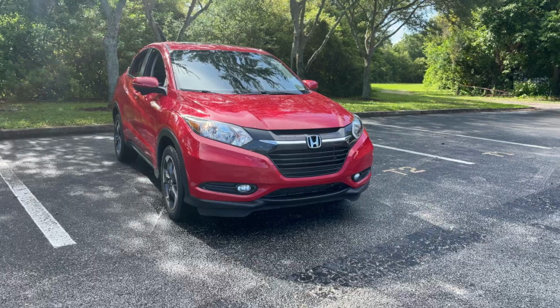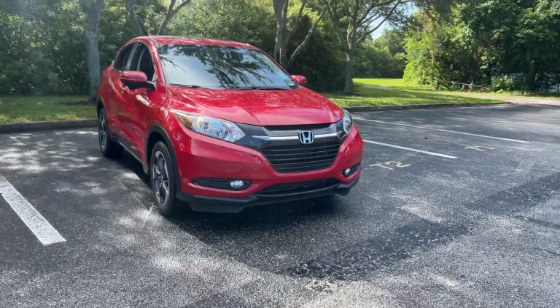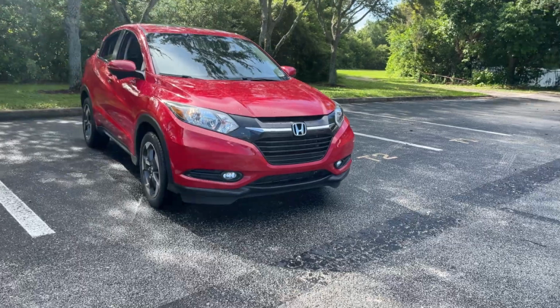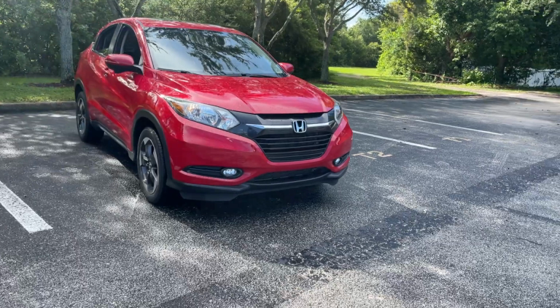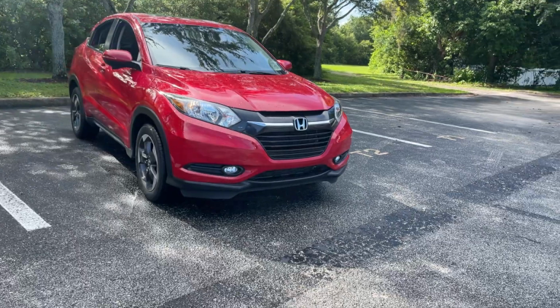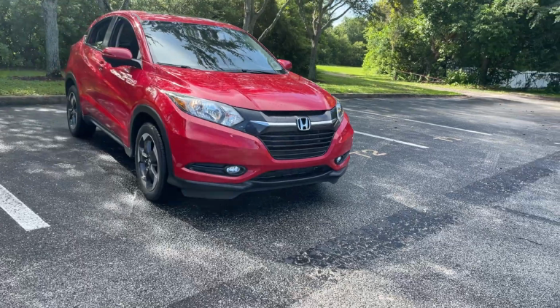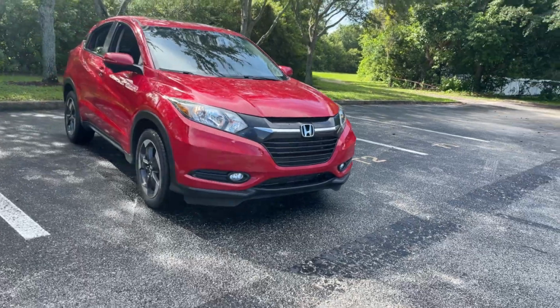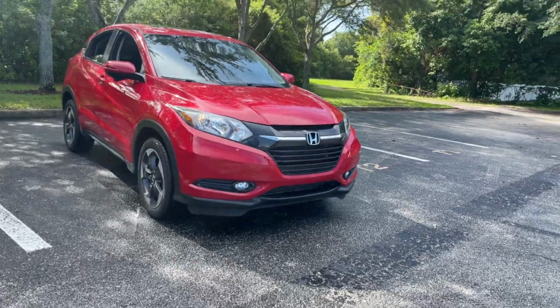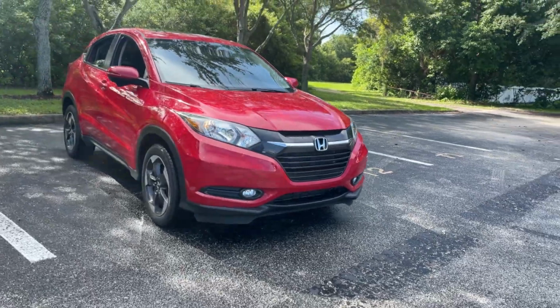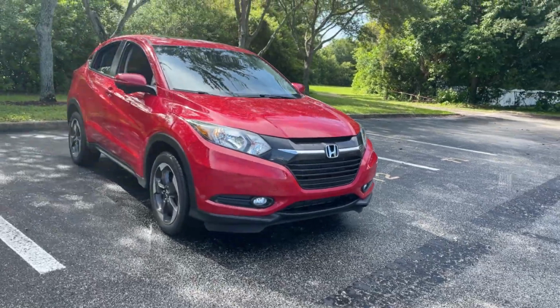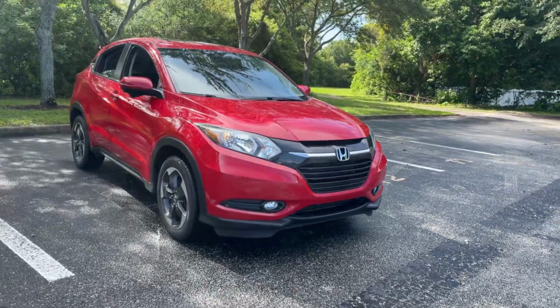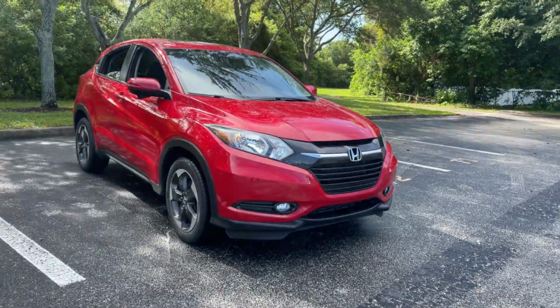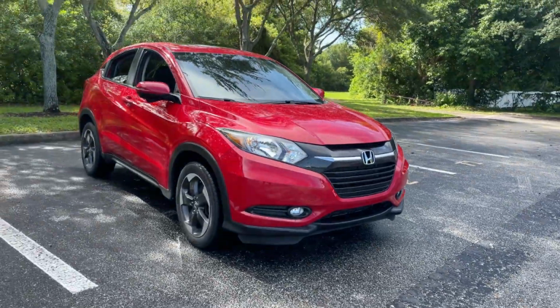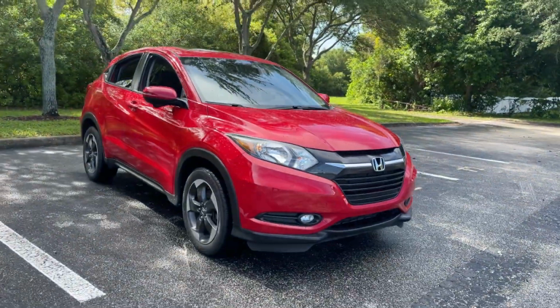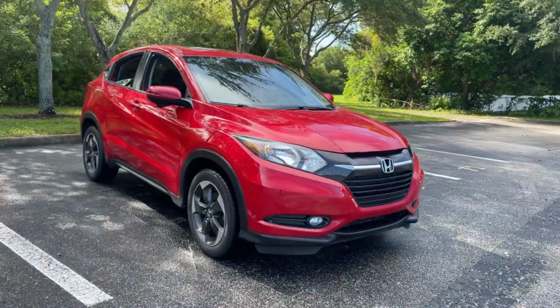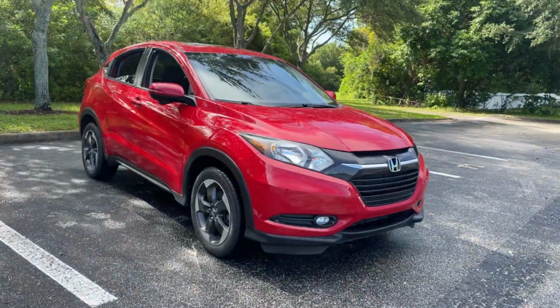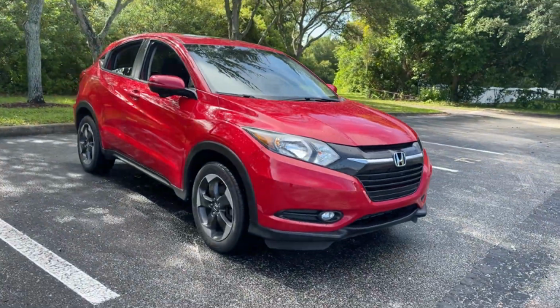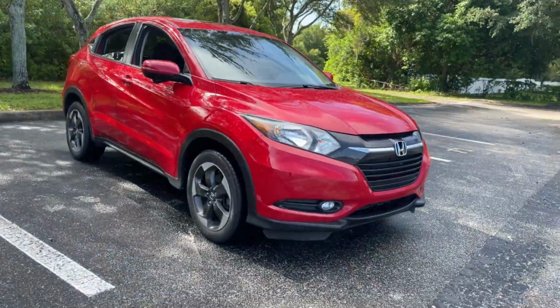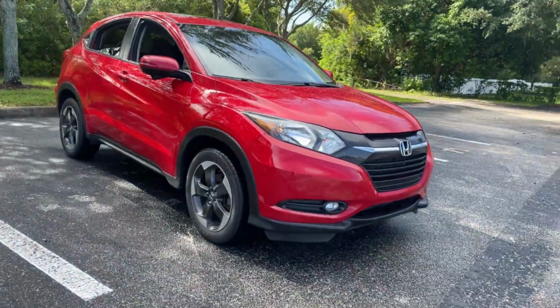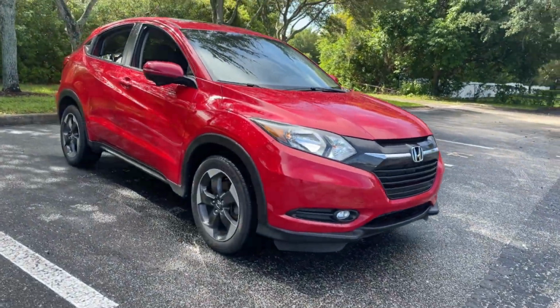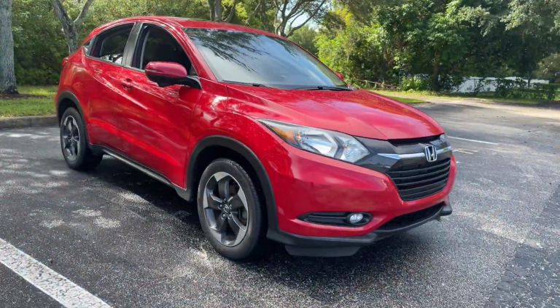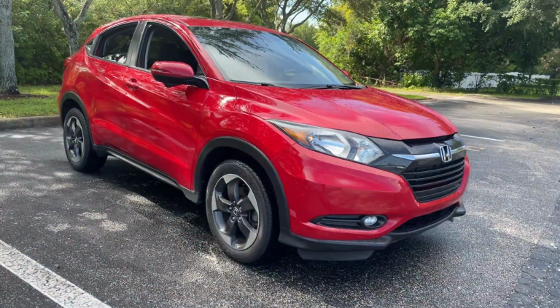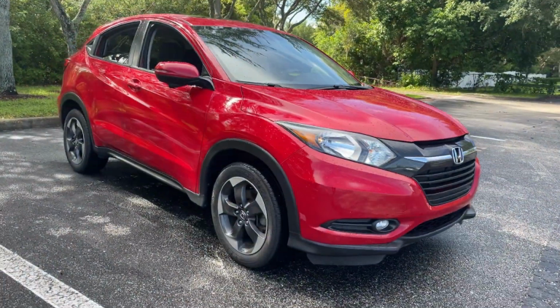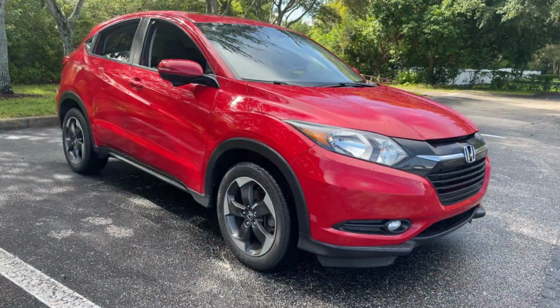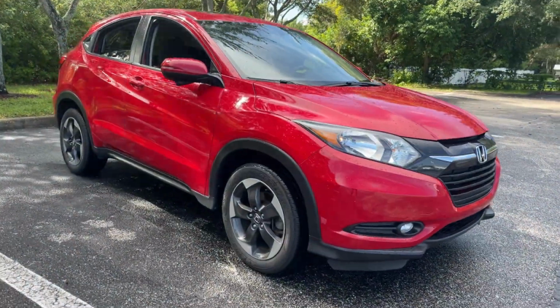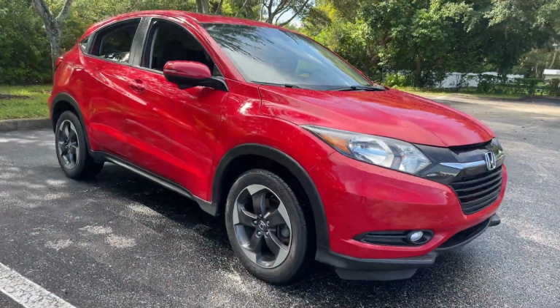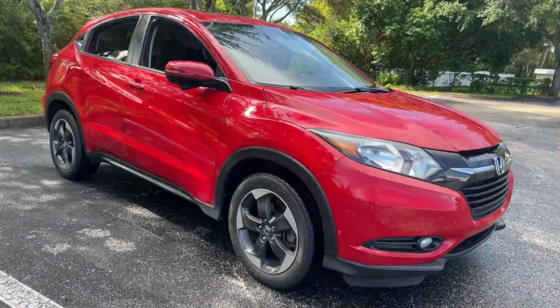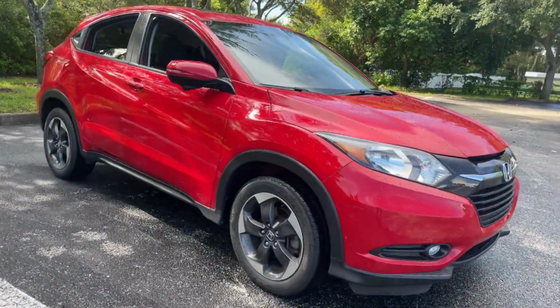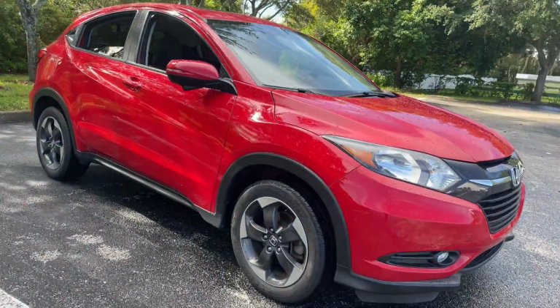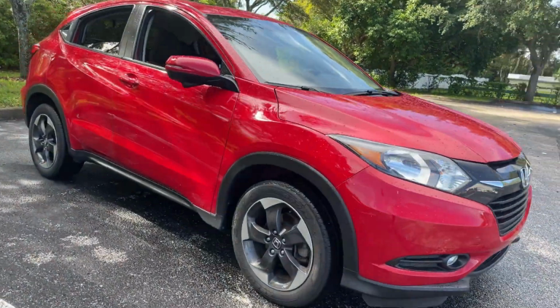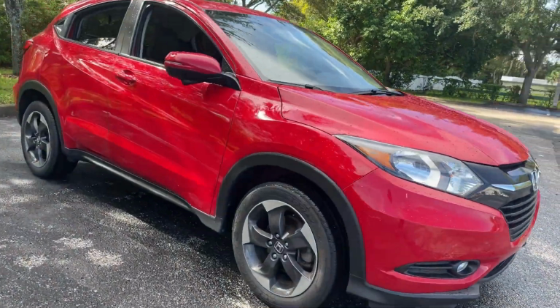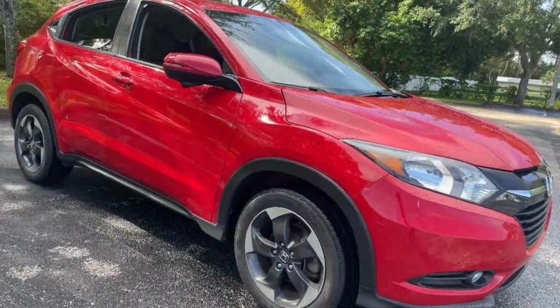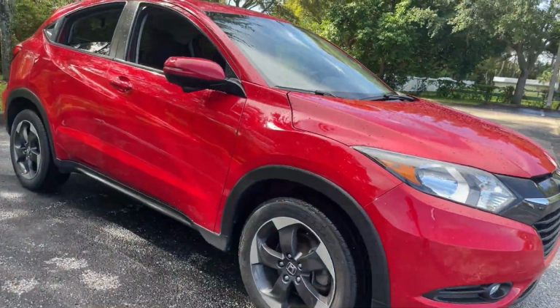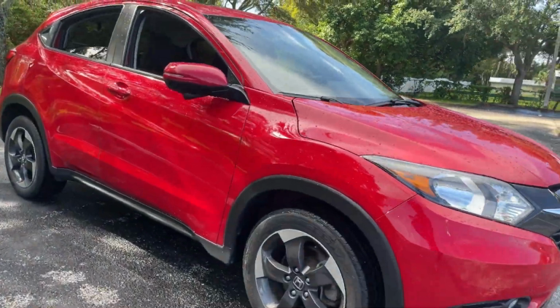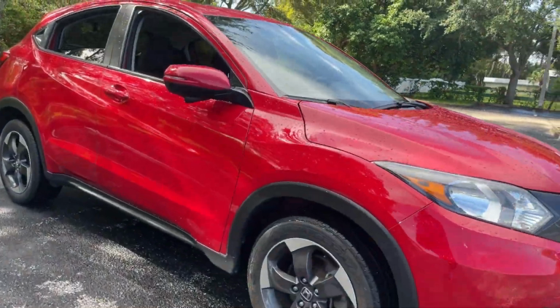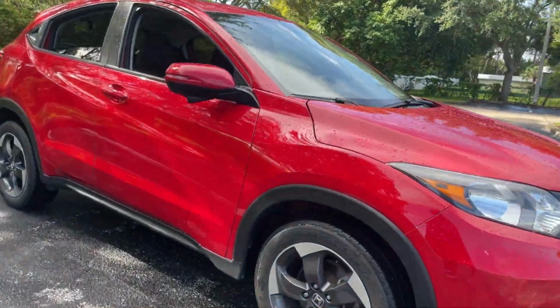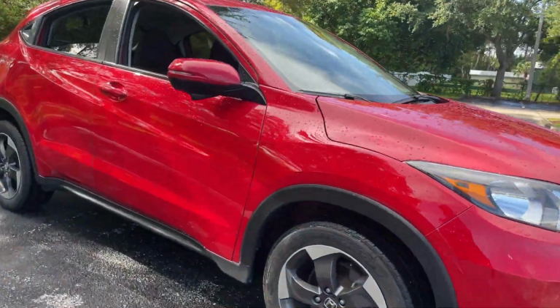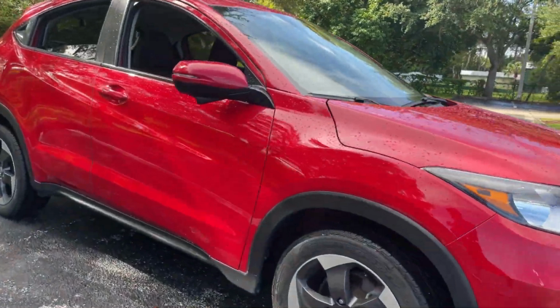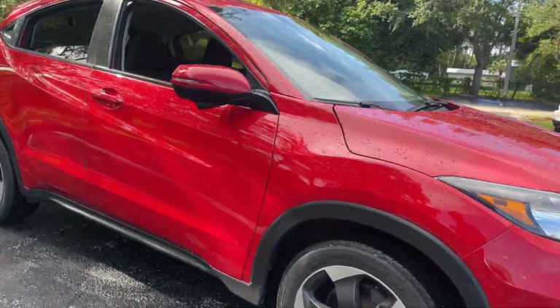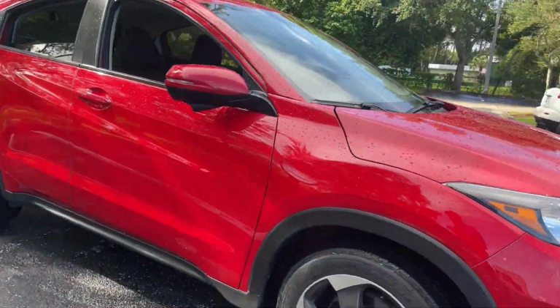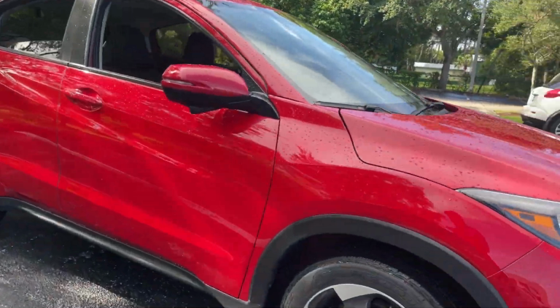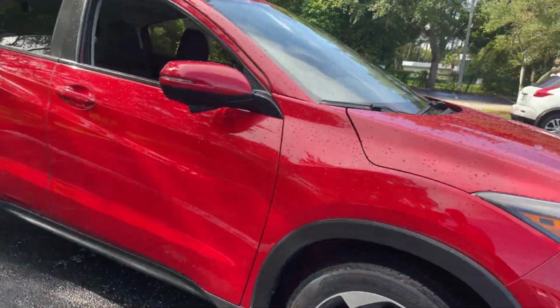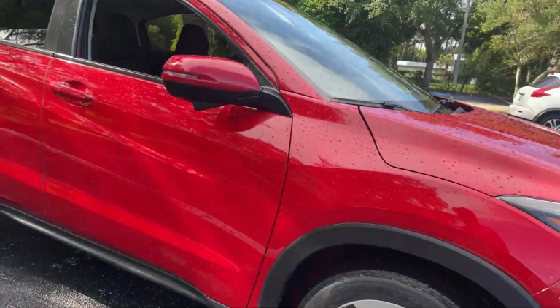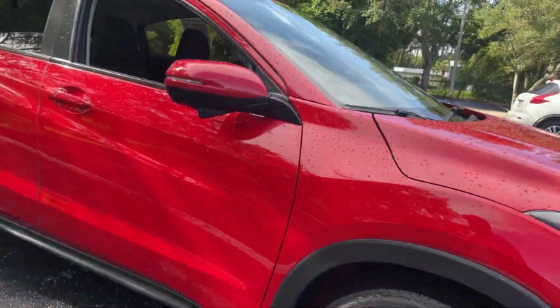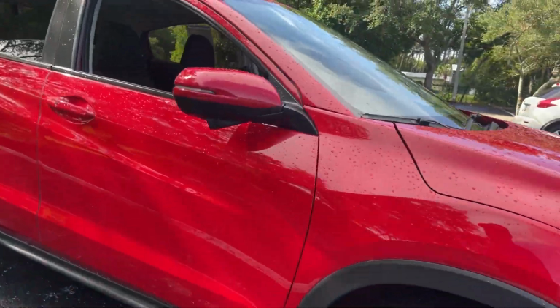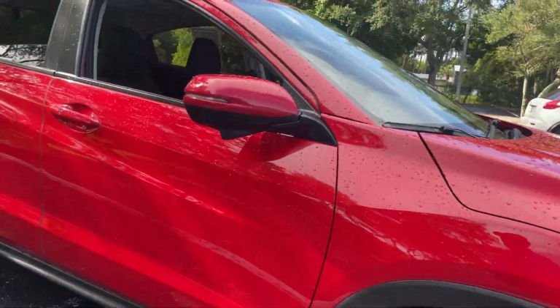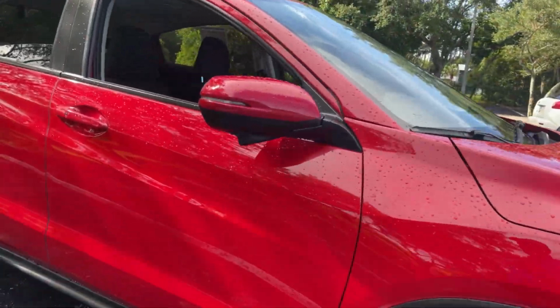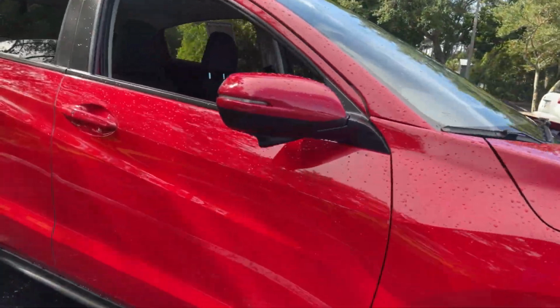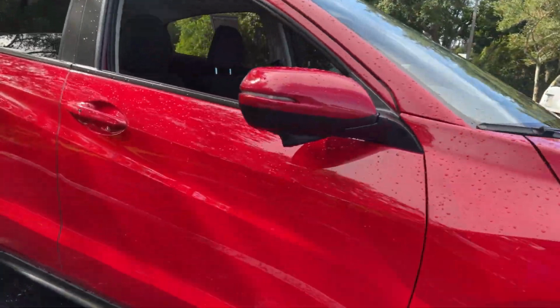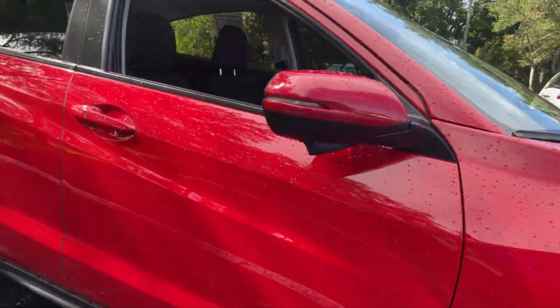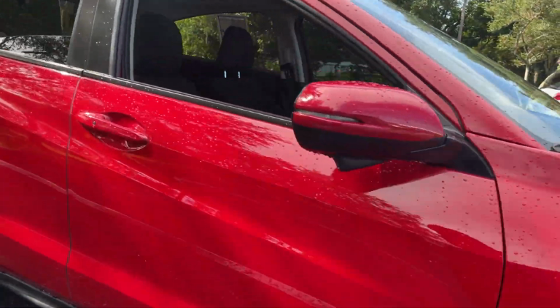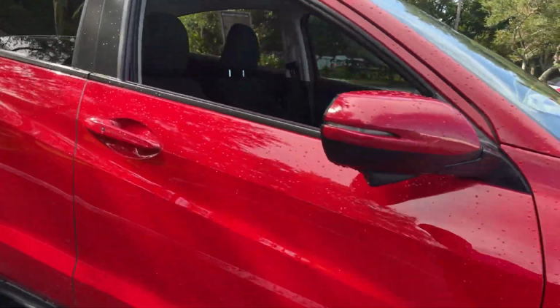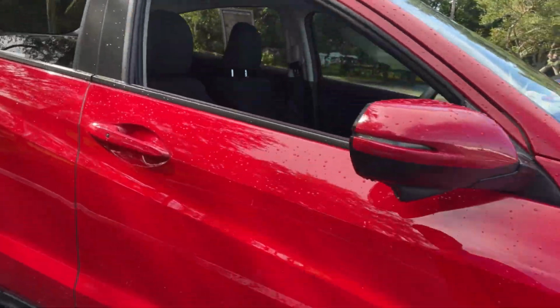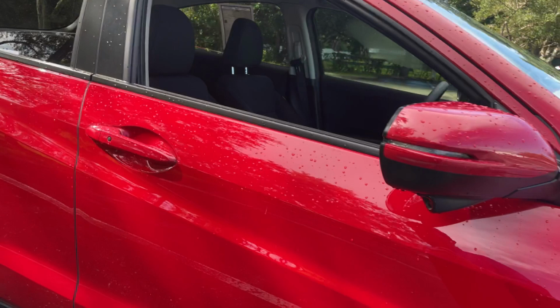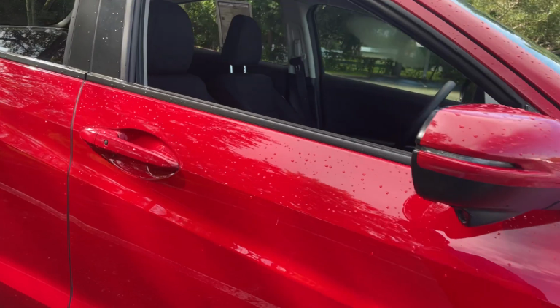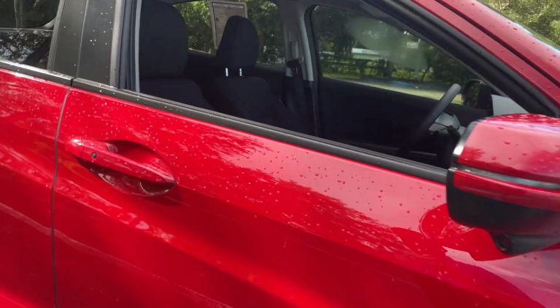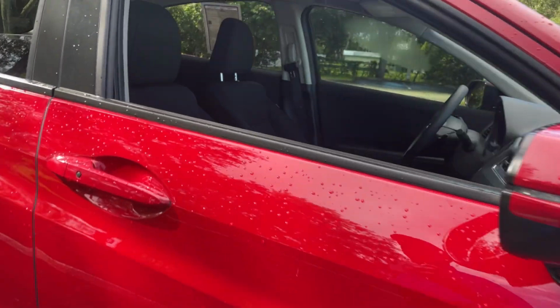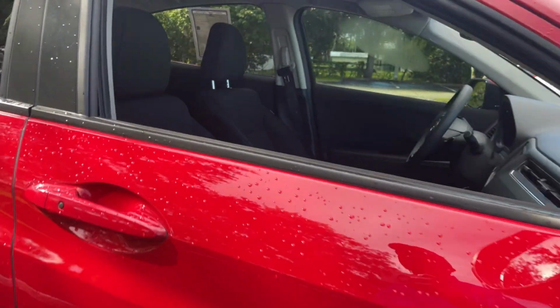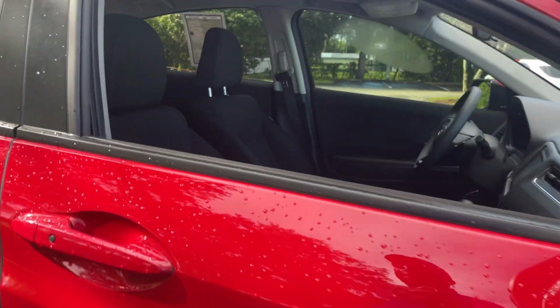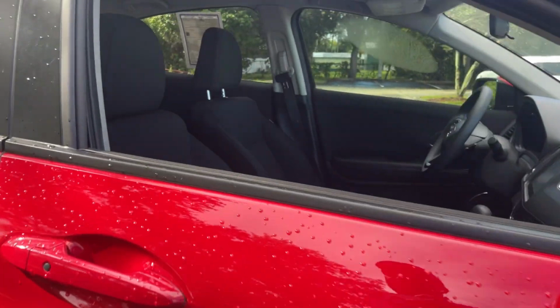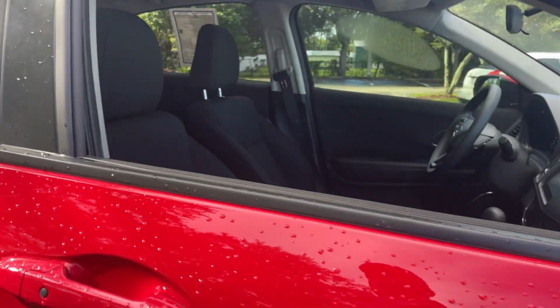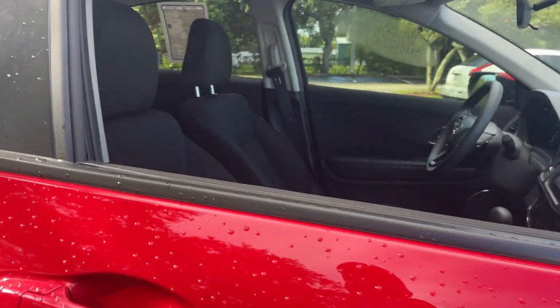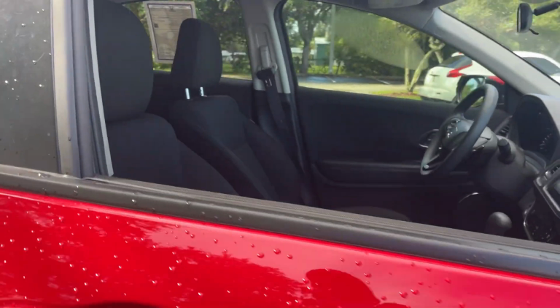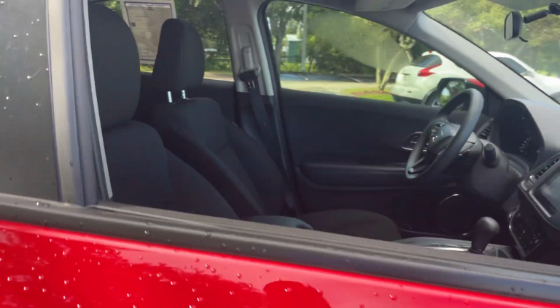This is a 2018 Honda HR-V EX, red over black interior.